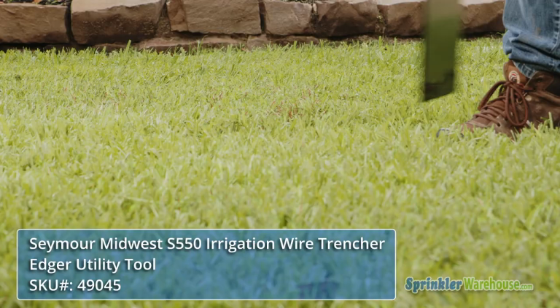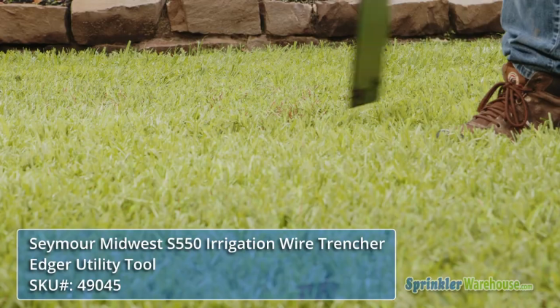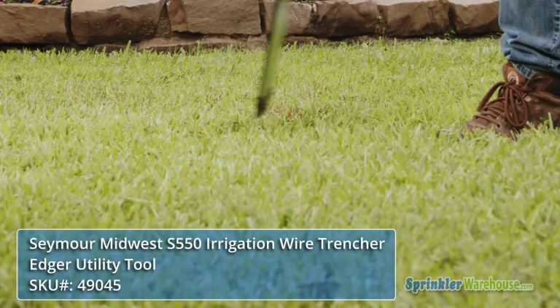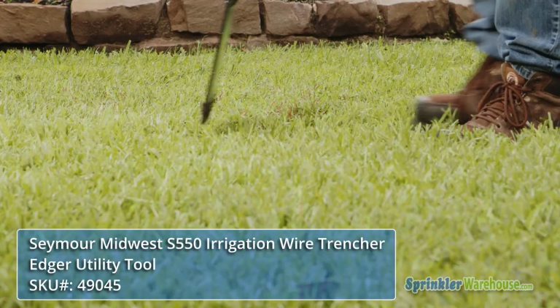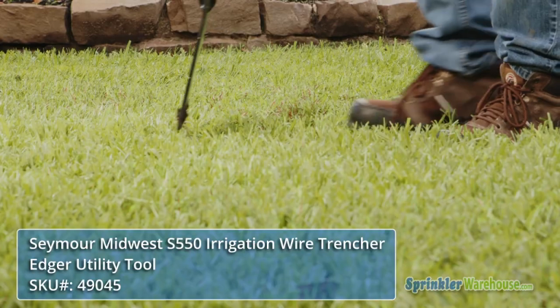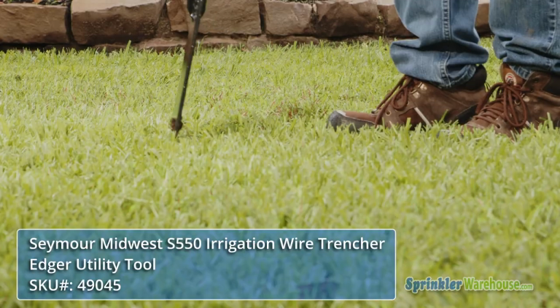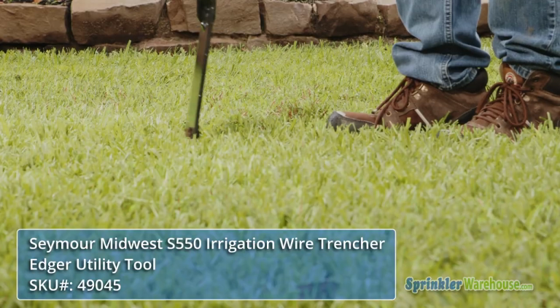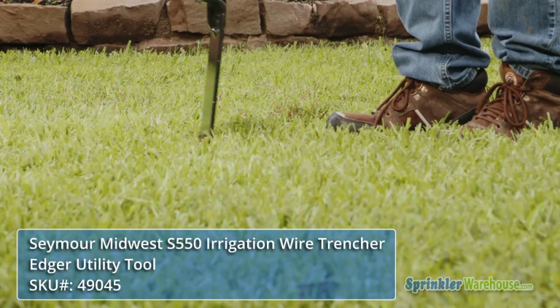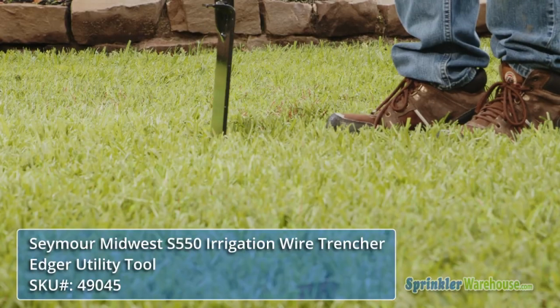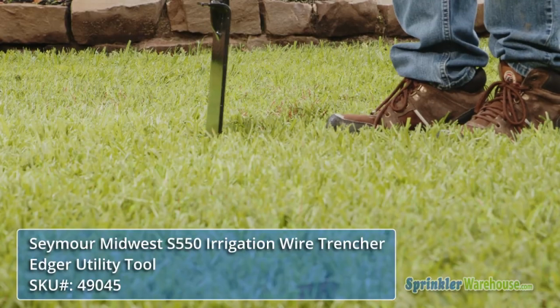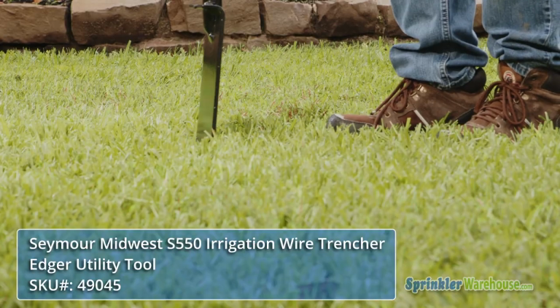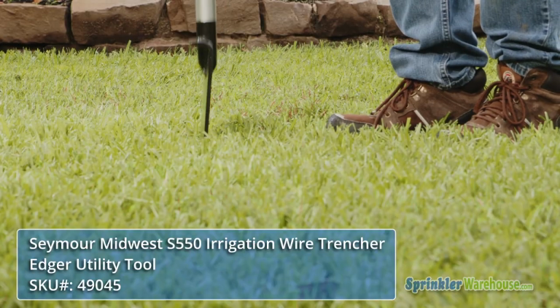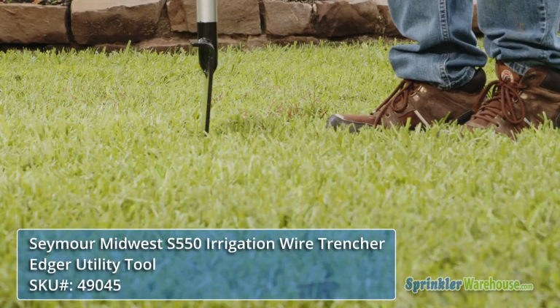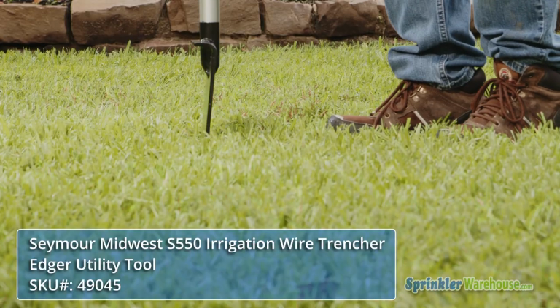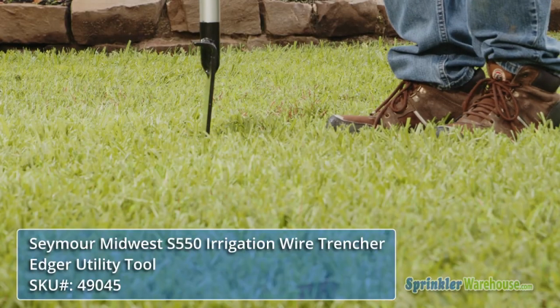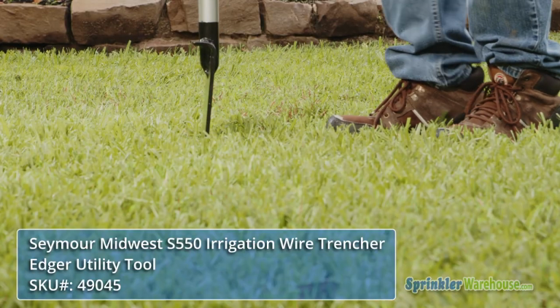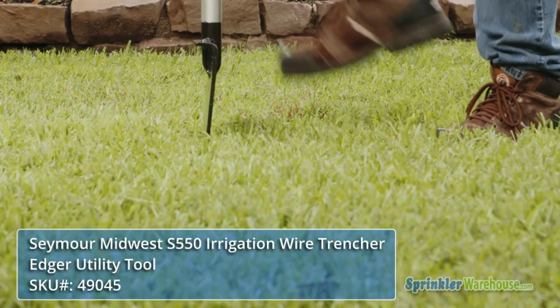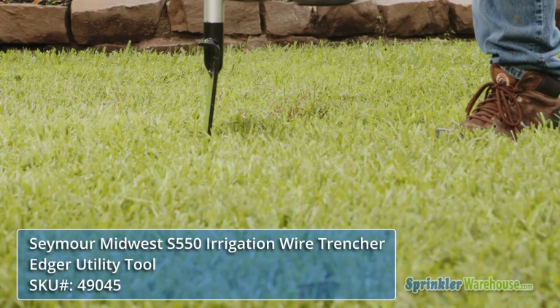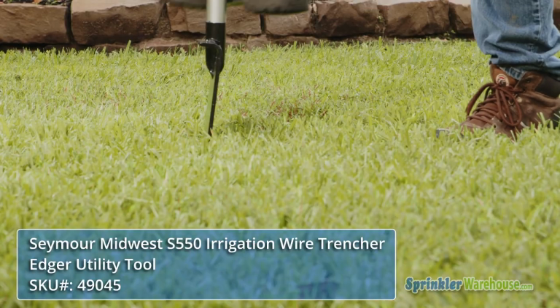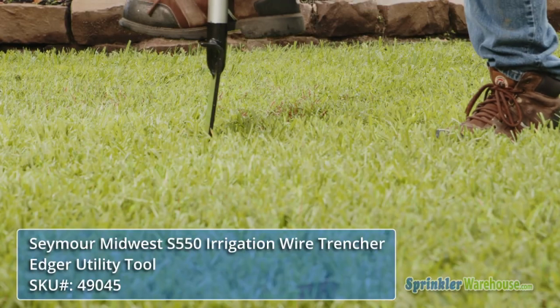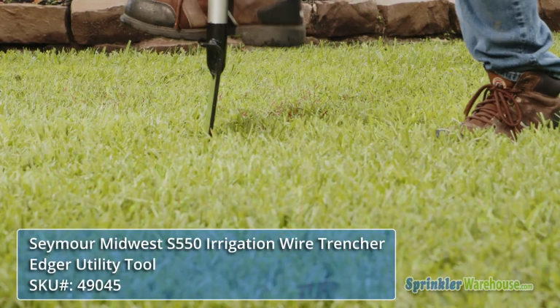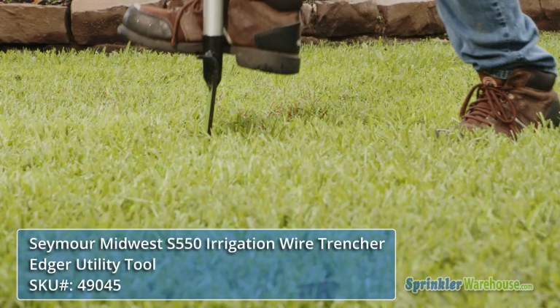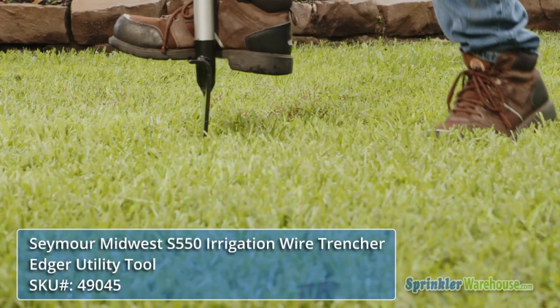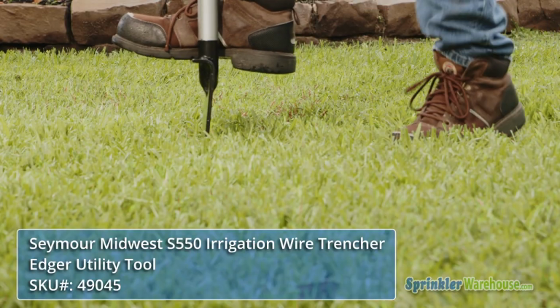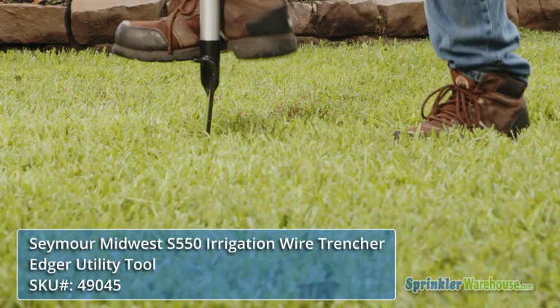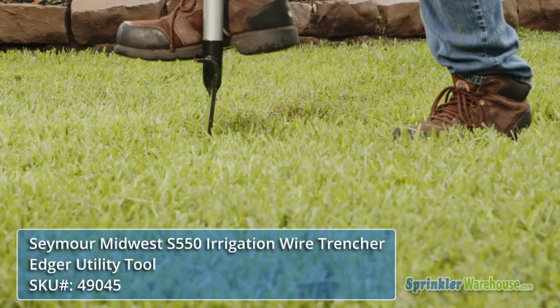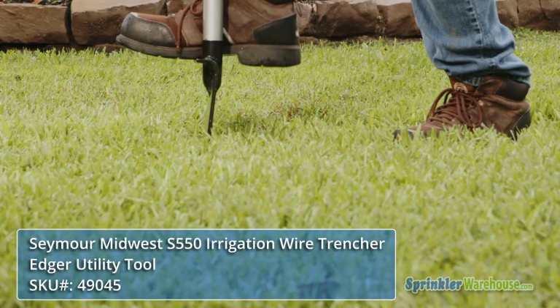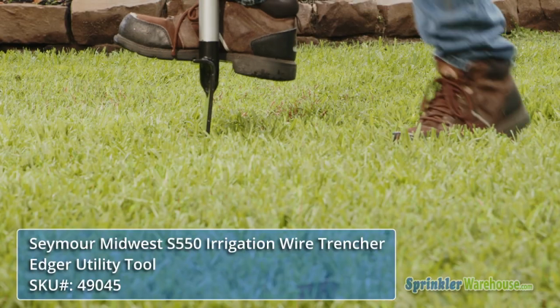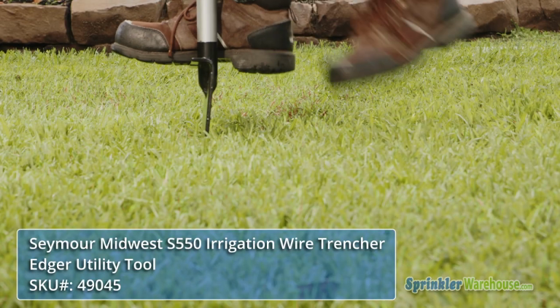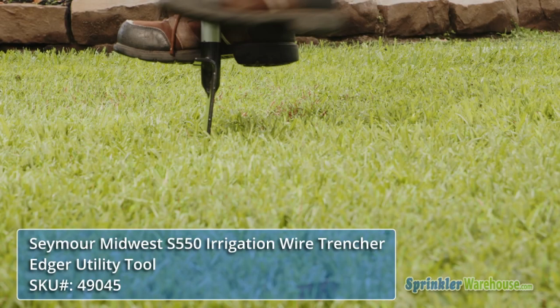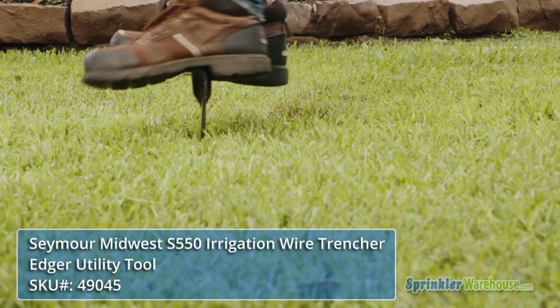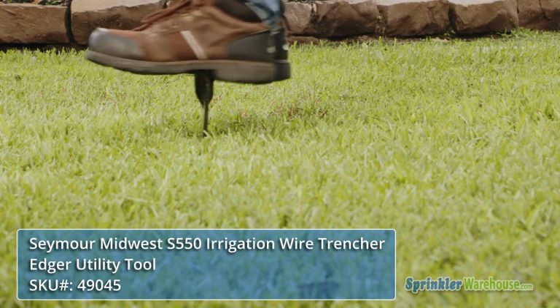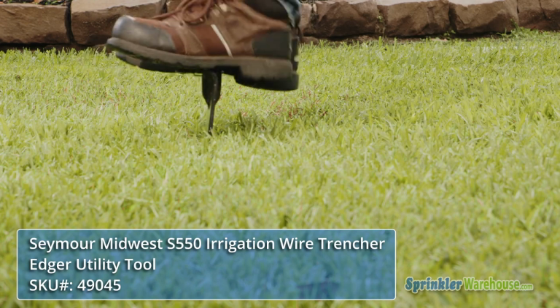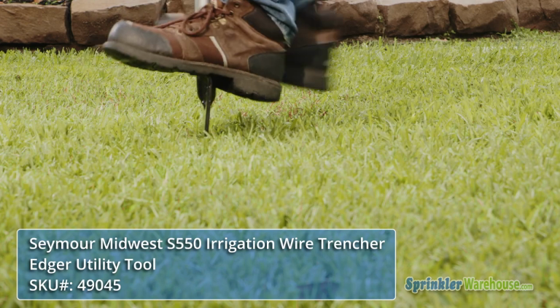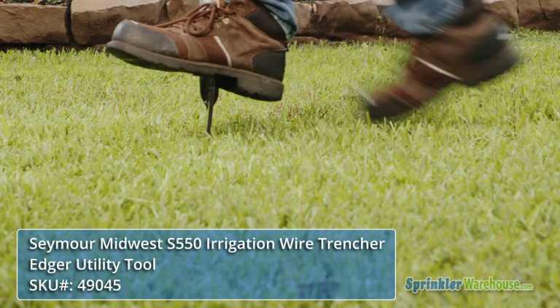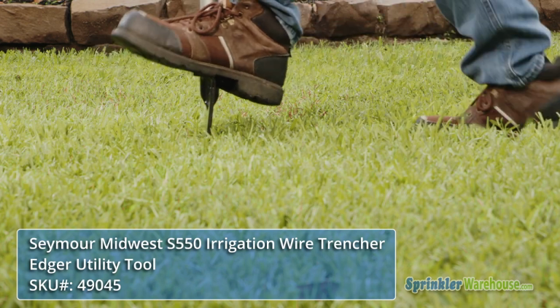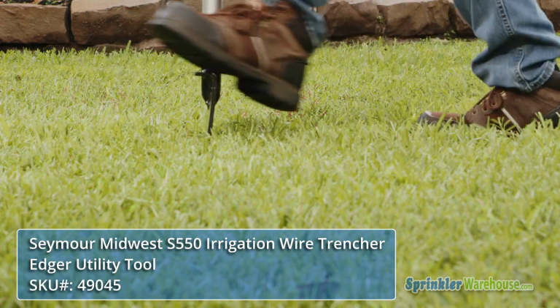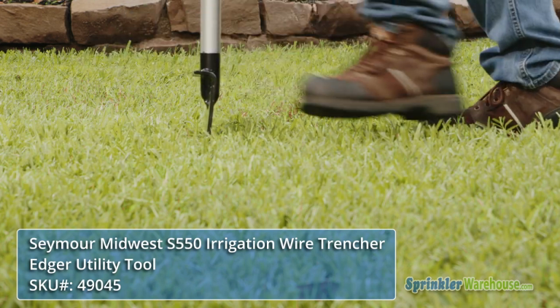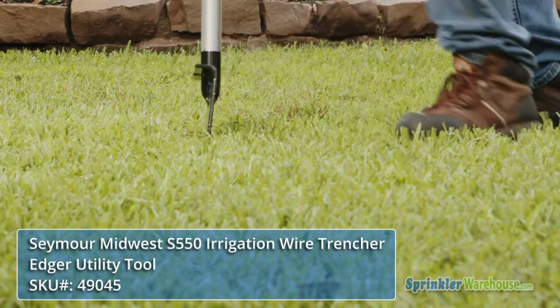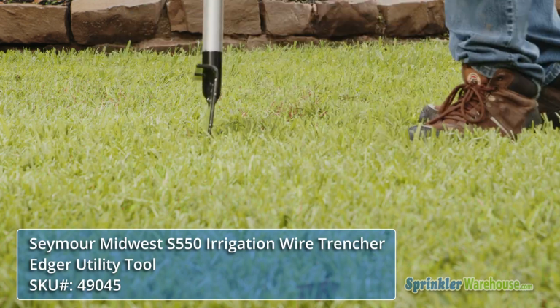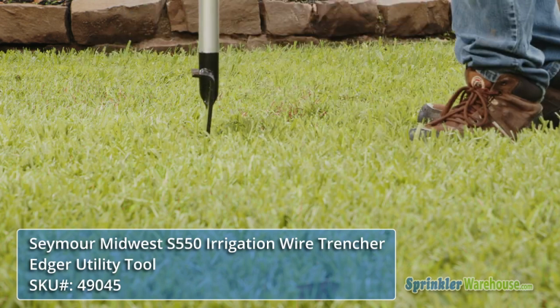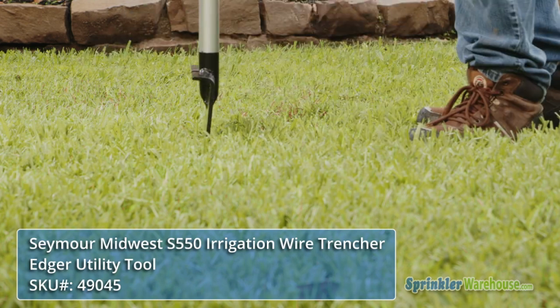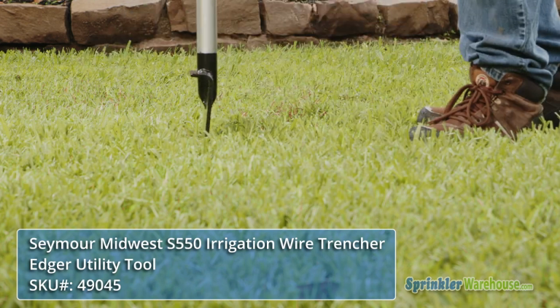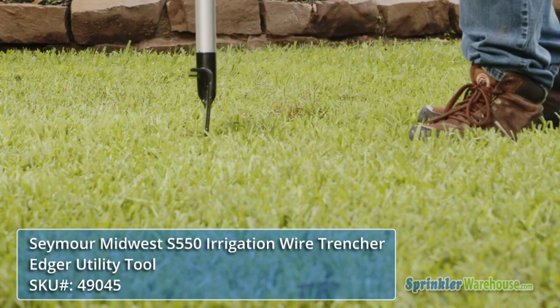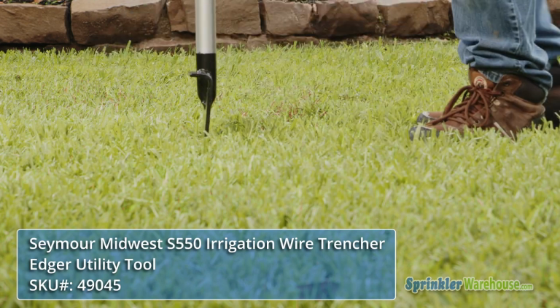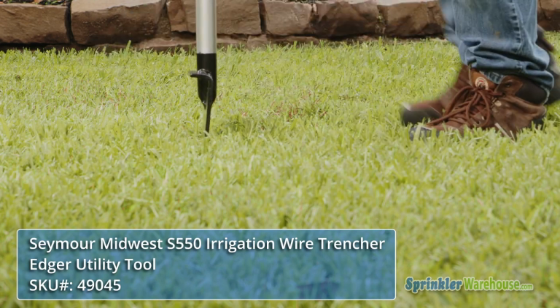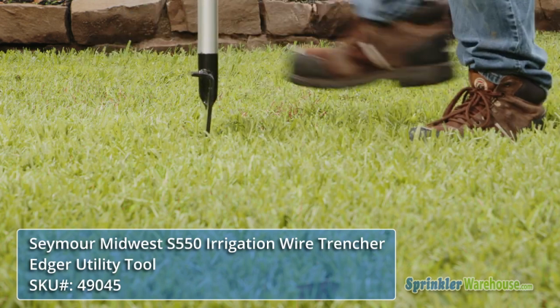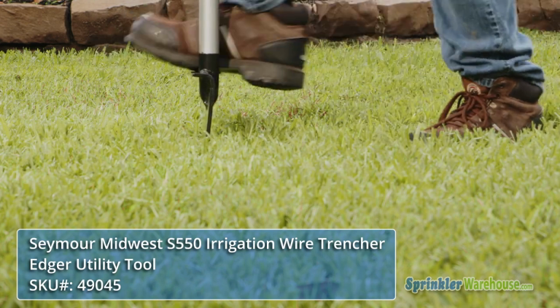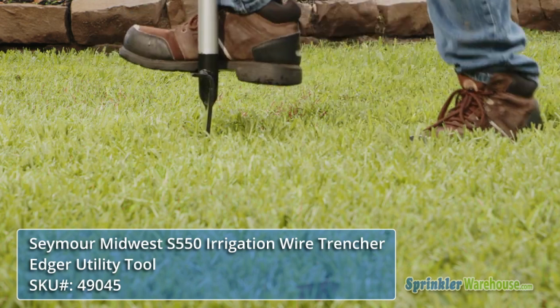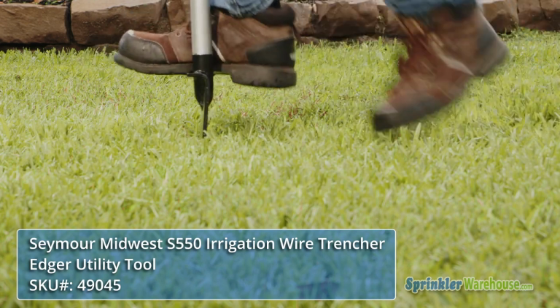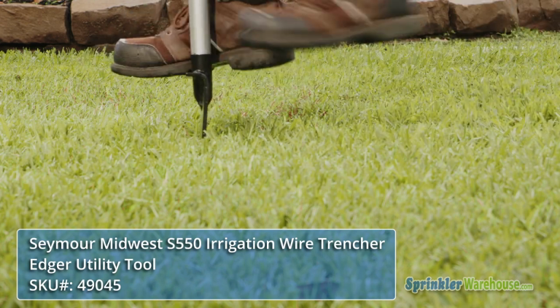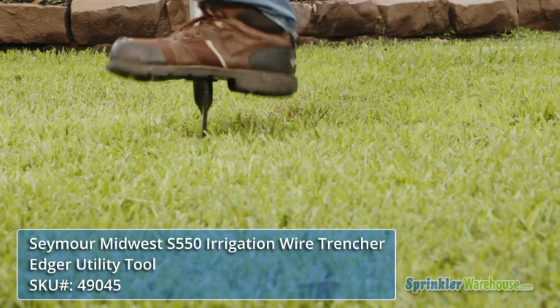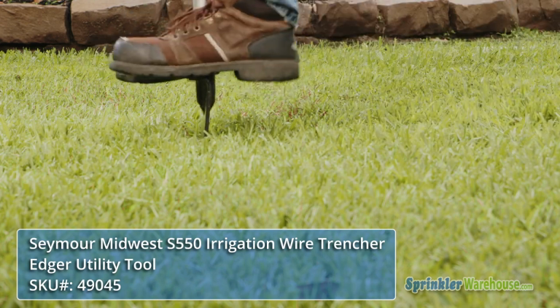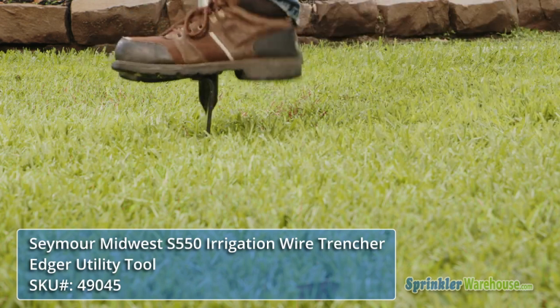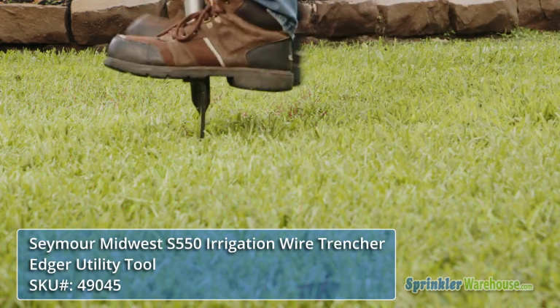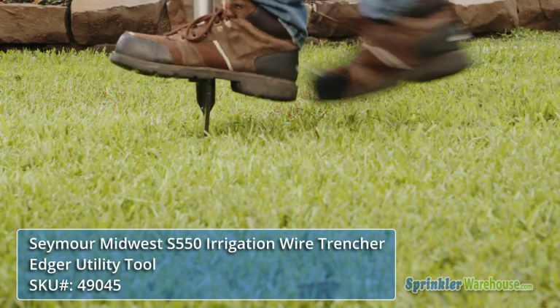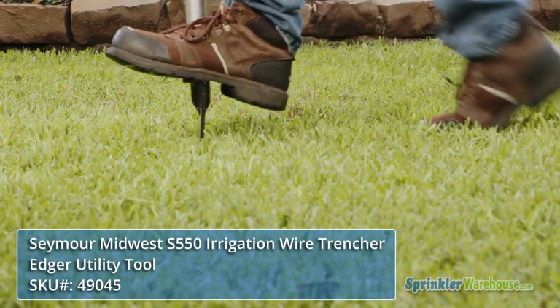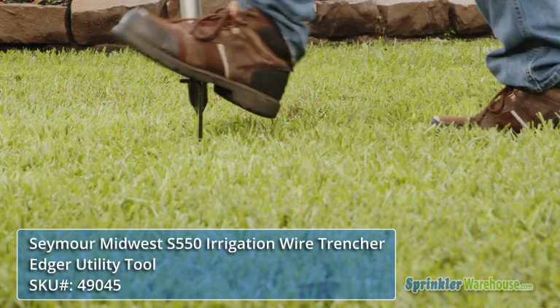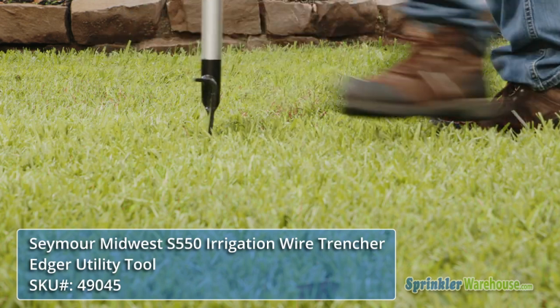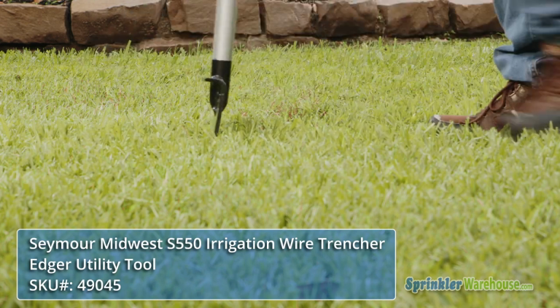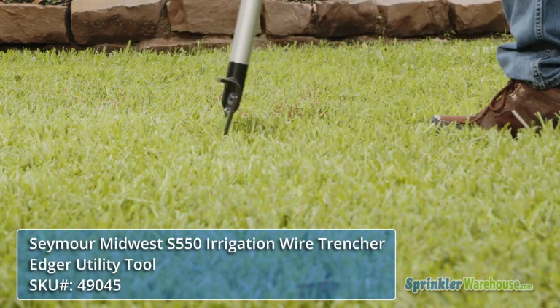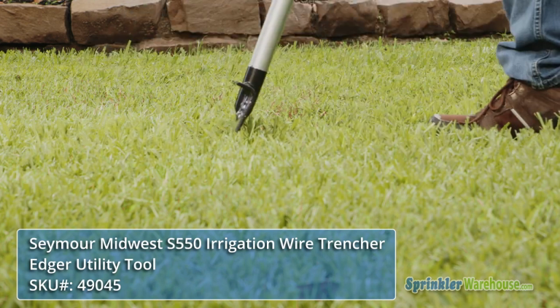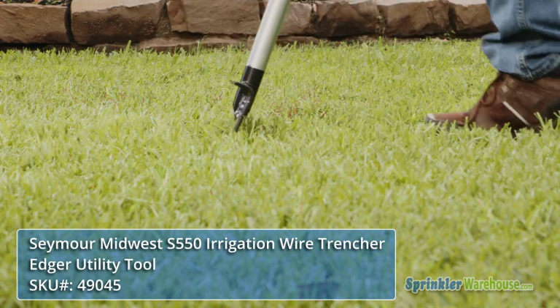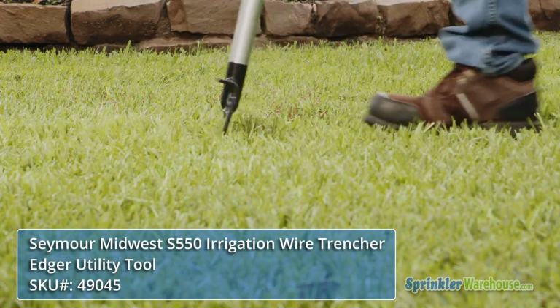To use the trencher, pick your spot, step on the side and work it into the soil. Rock it back and forth to spread the soil.